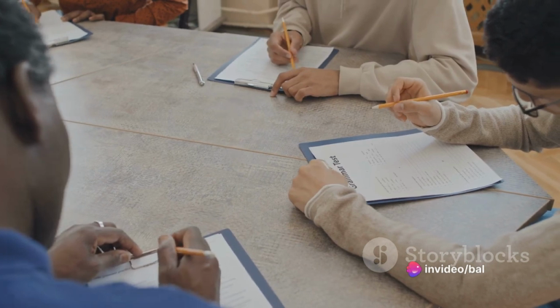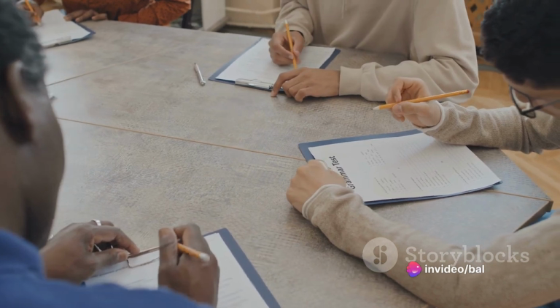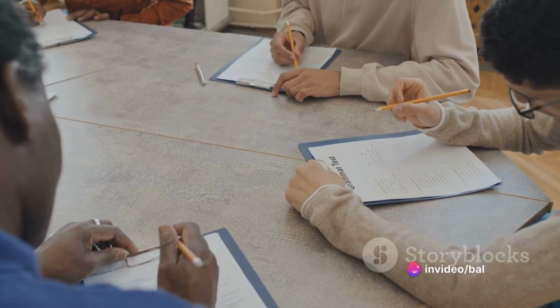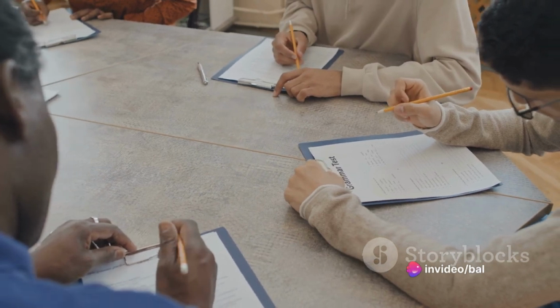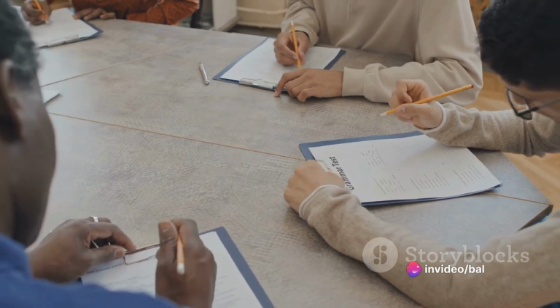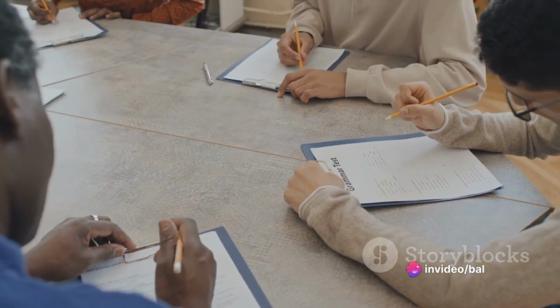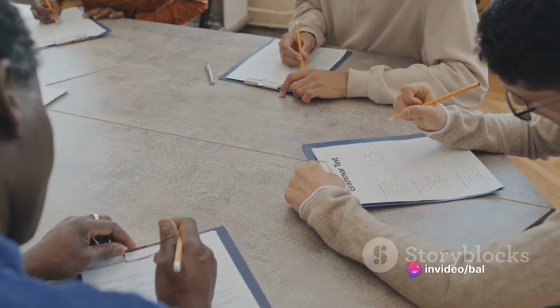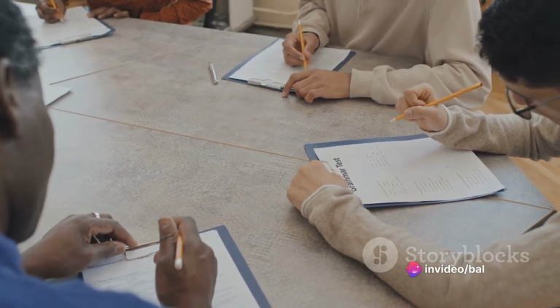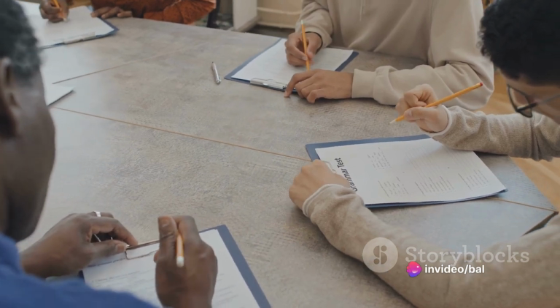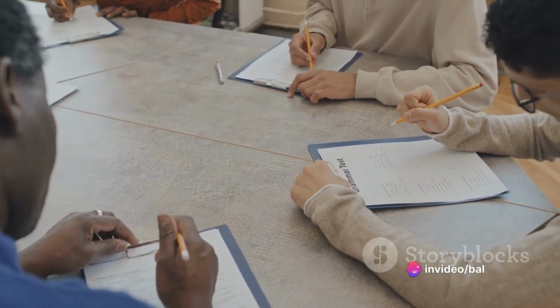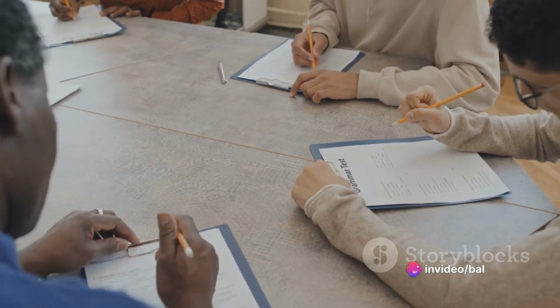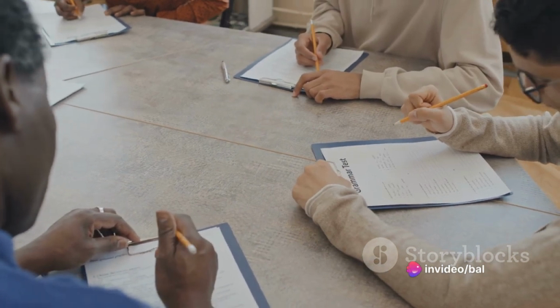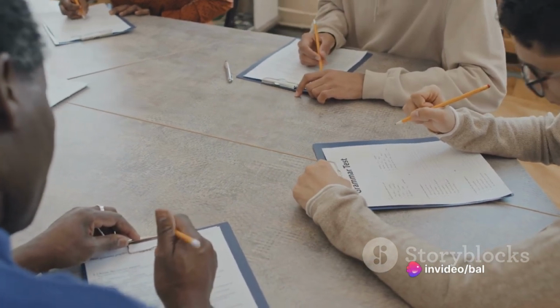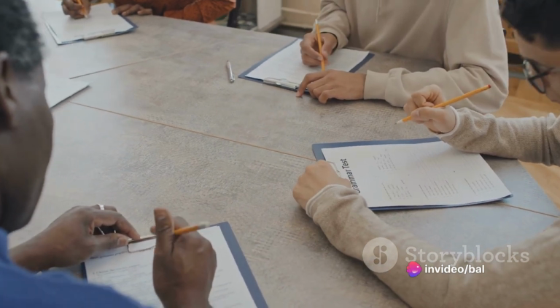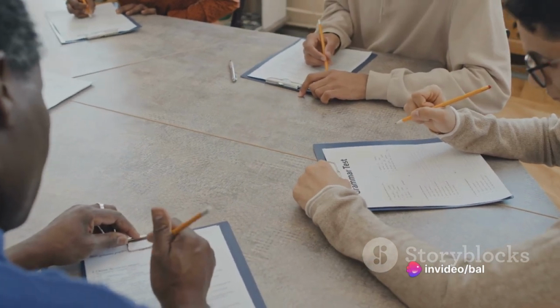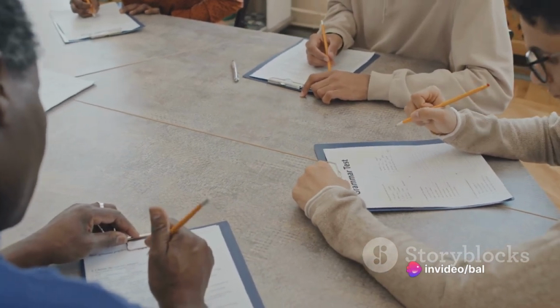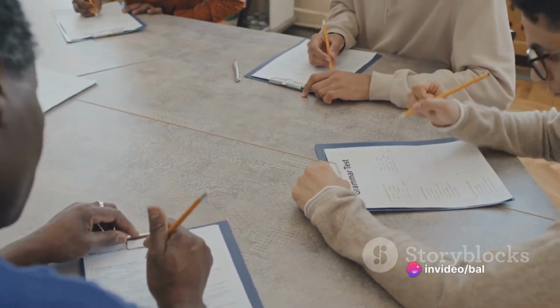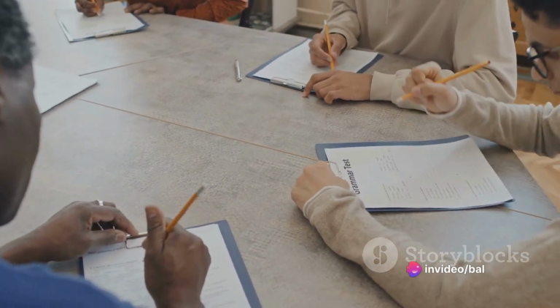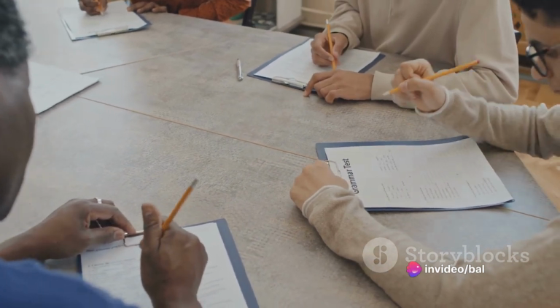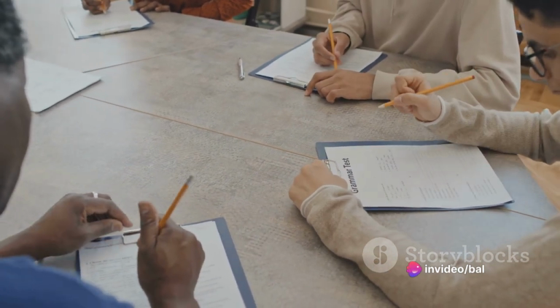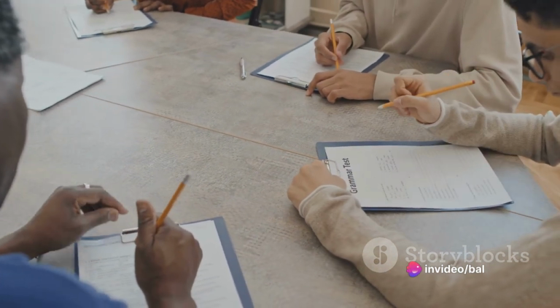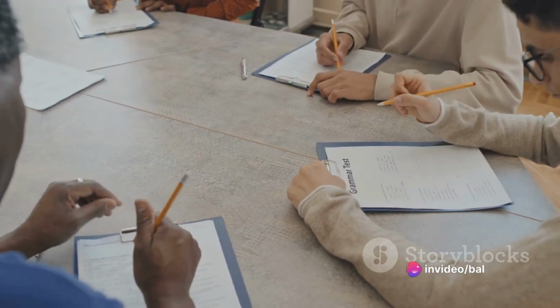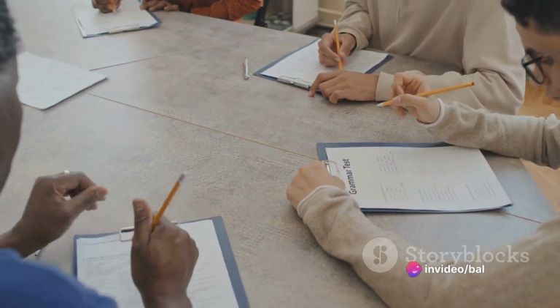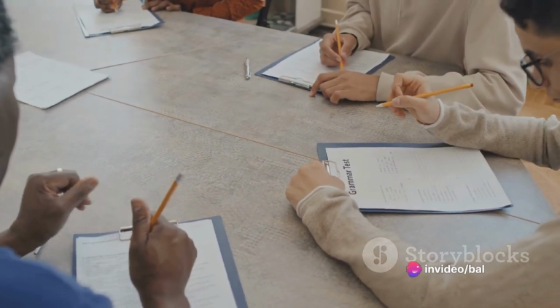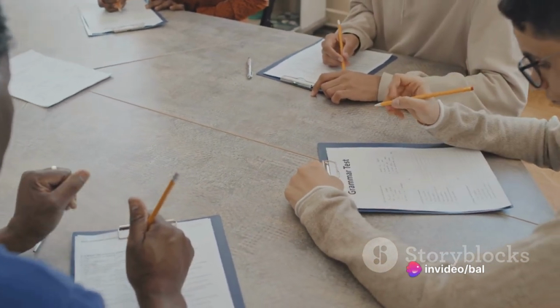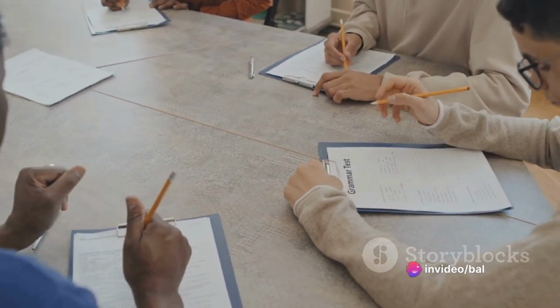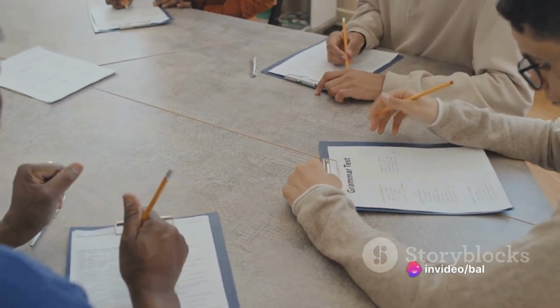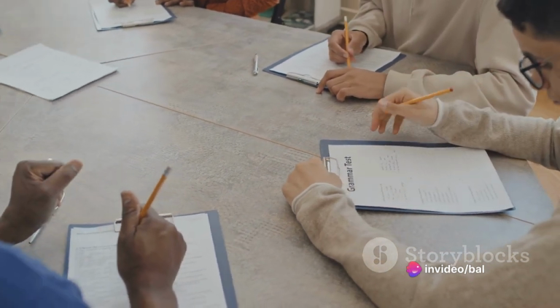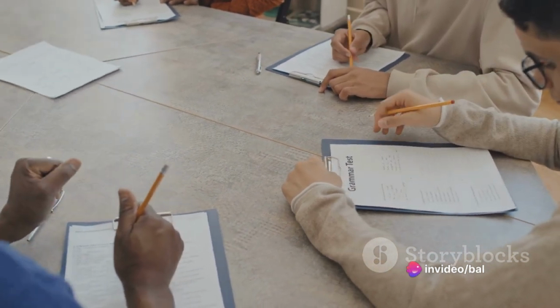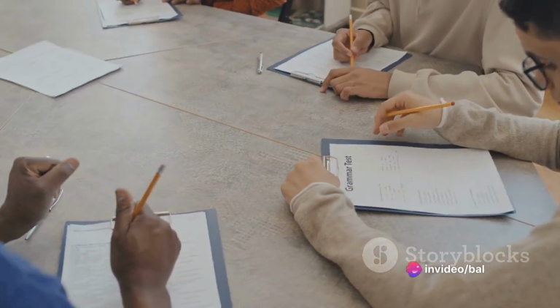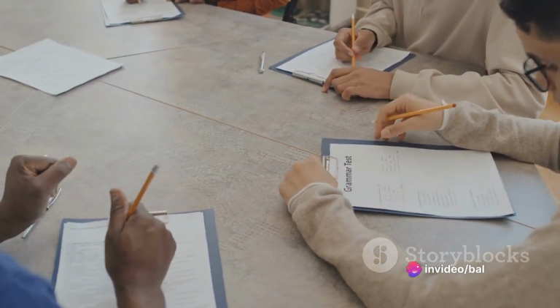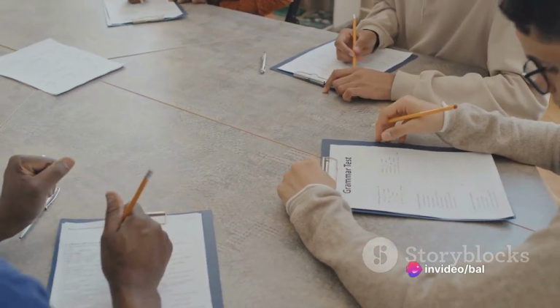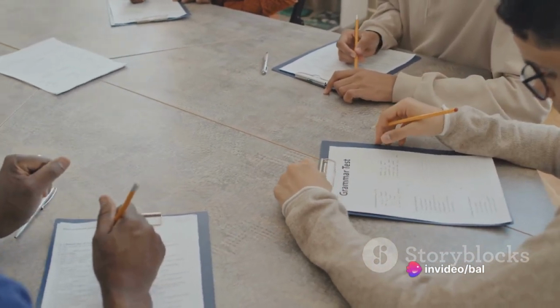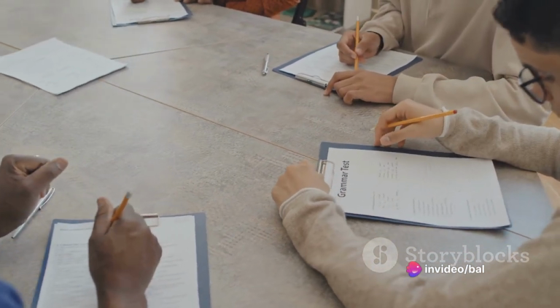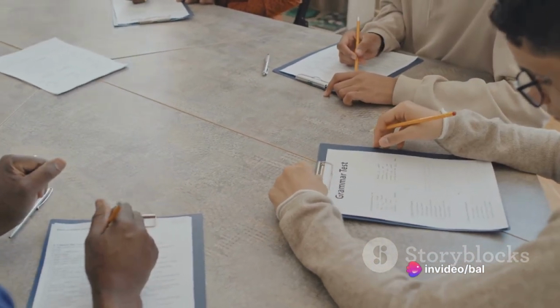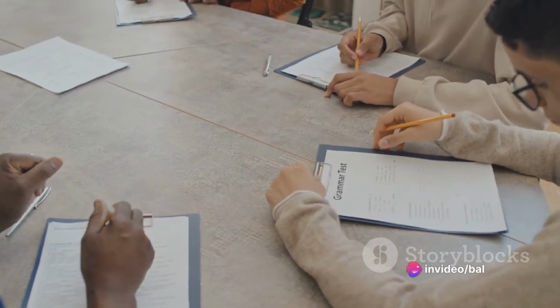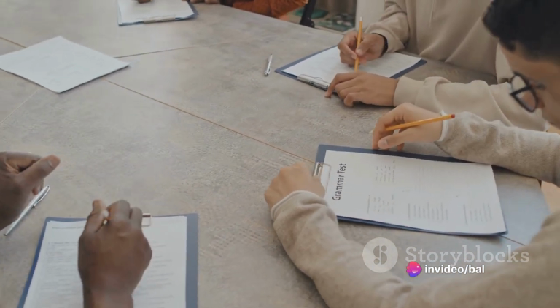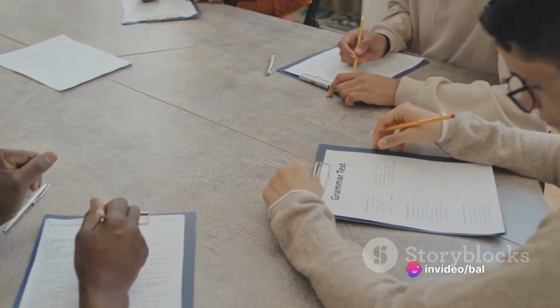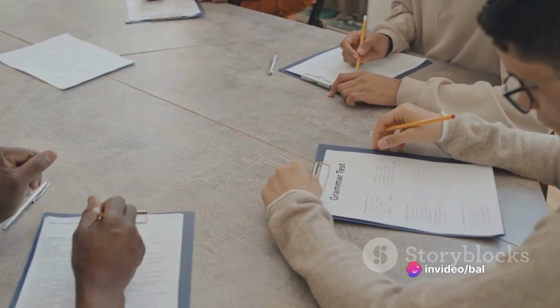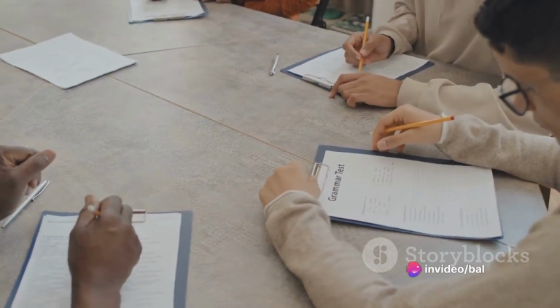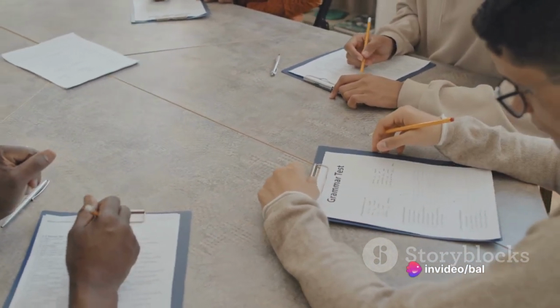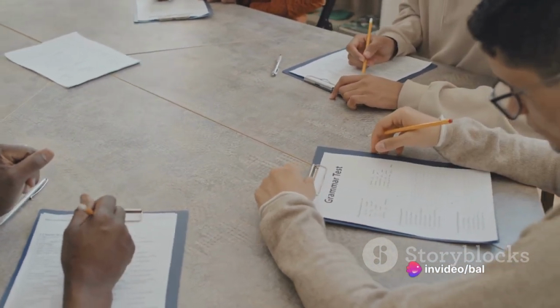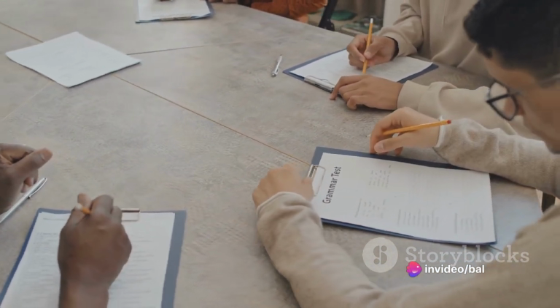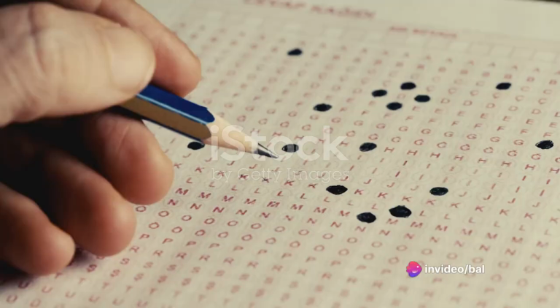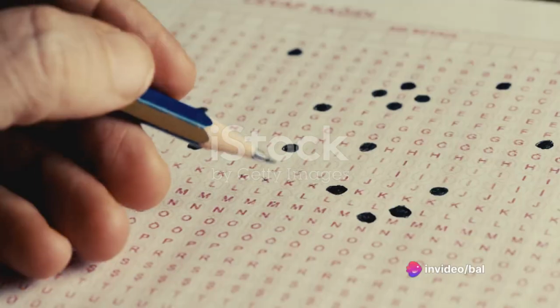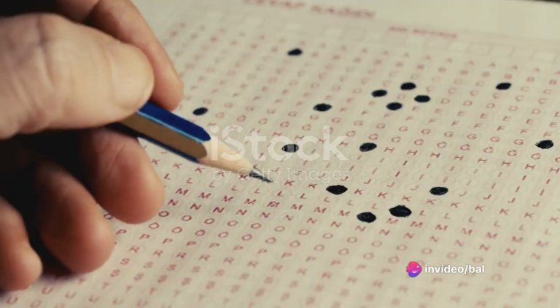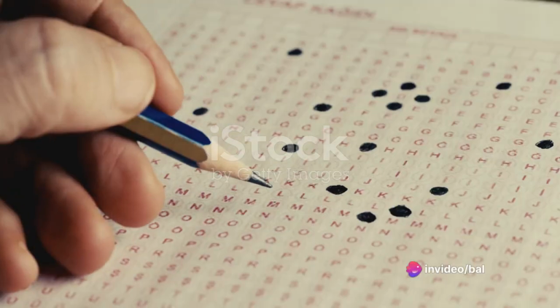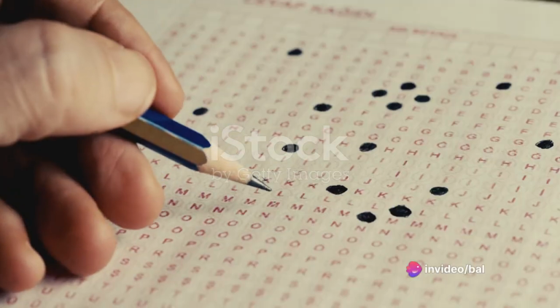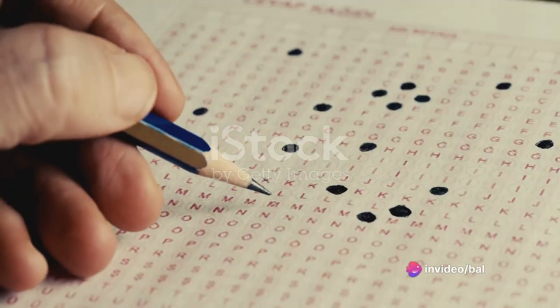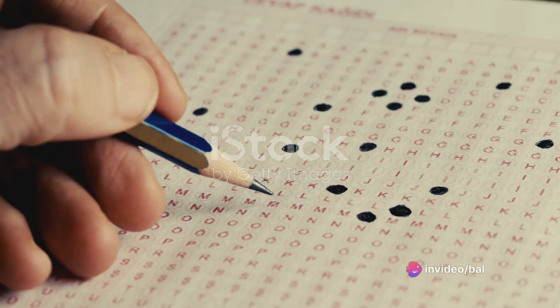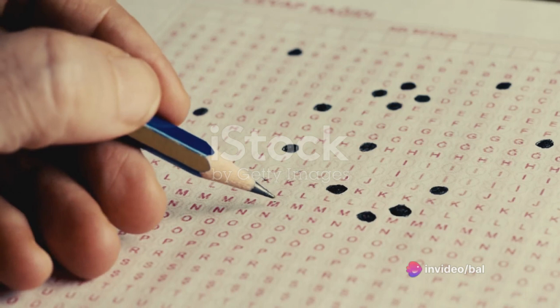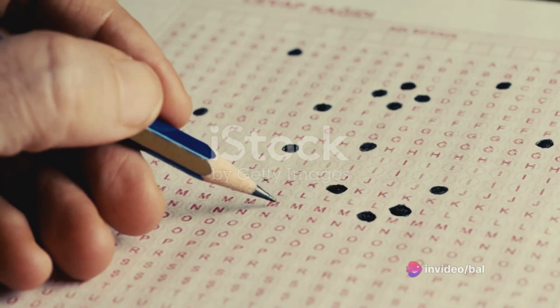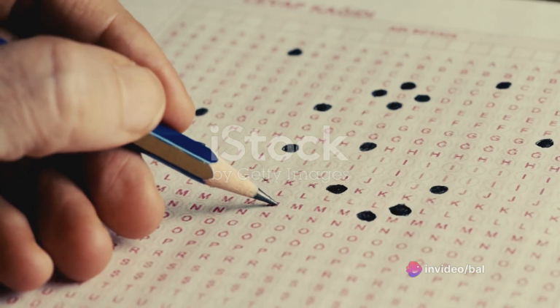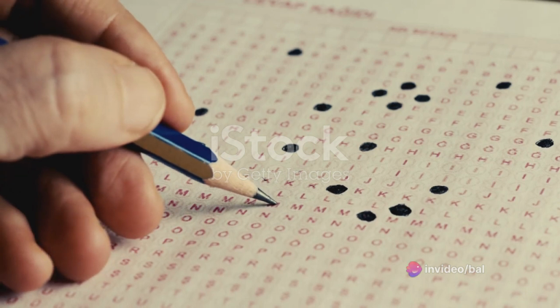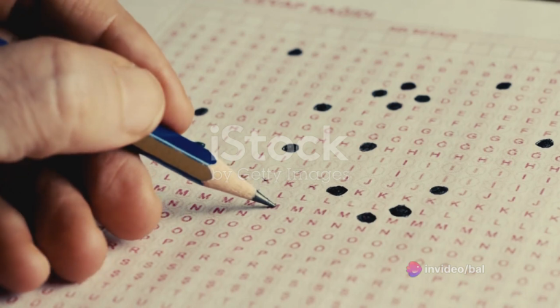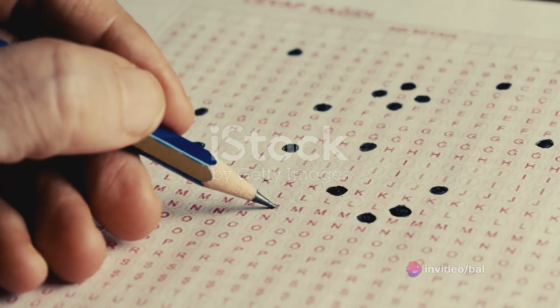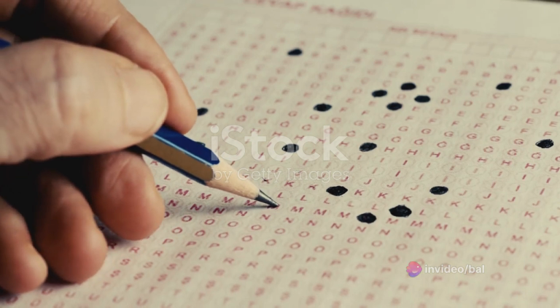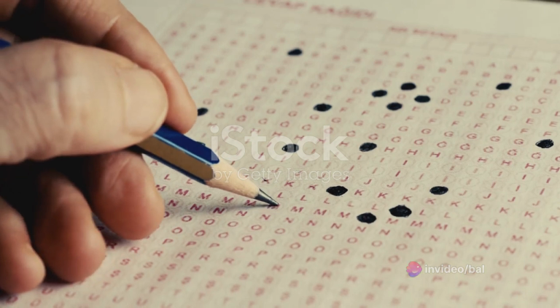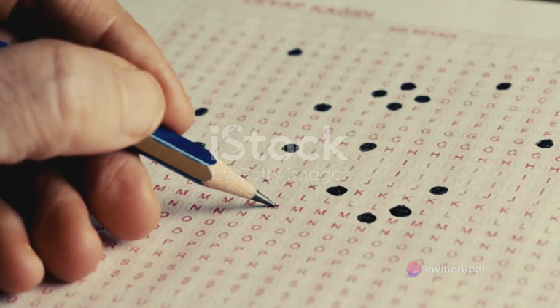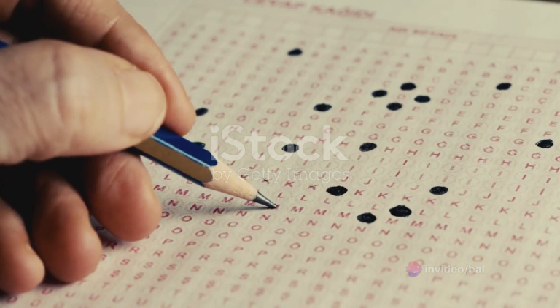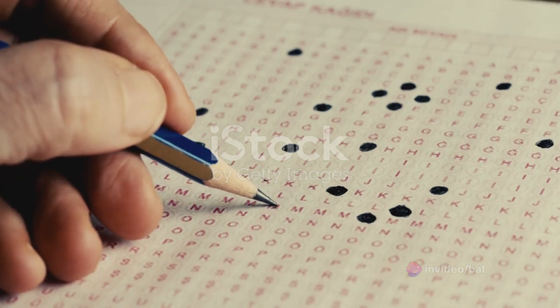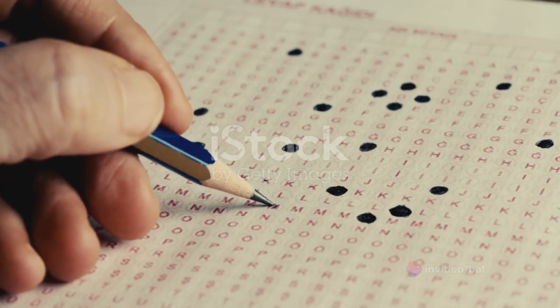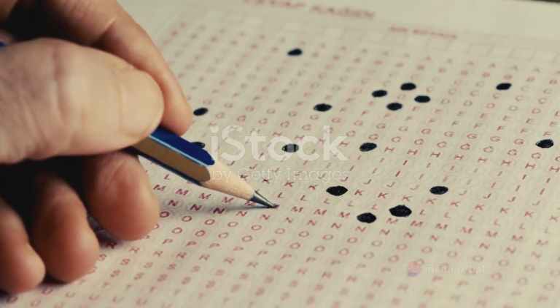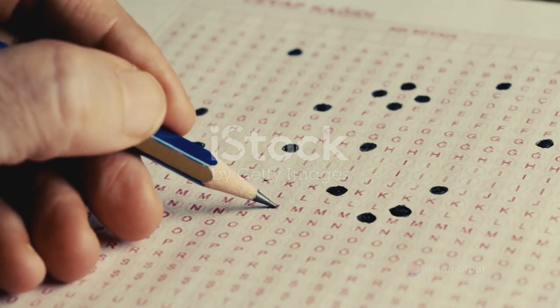Practice skimming and scanning. Check for capitalization and plurals. Eliminate wrong answers. Answer every question.